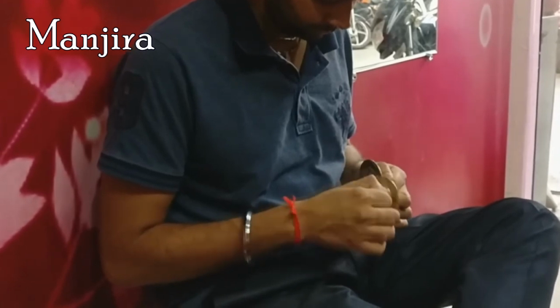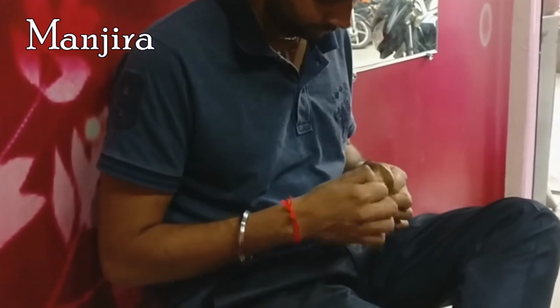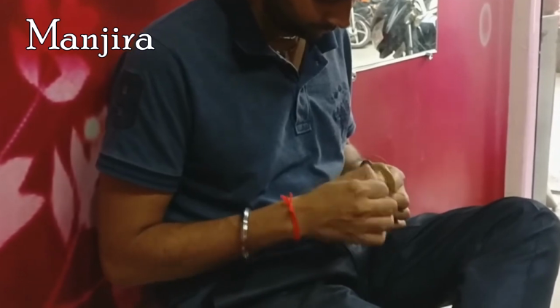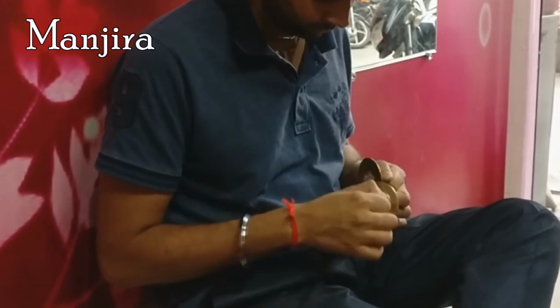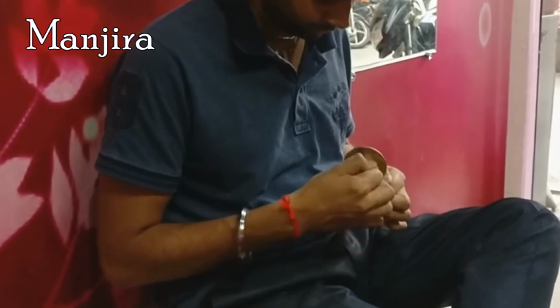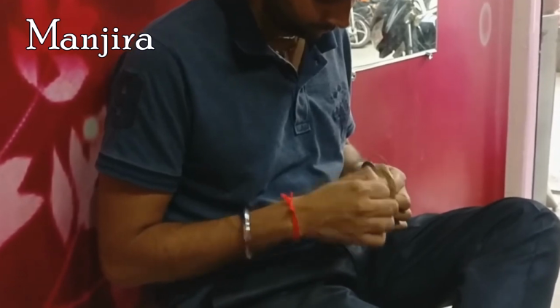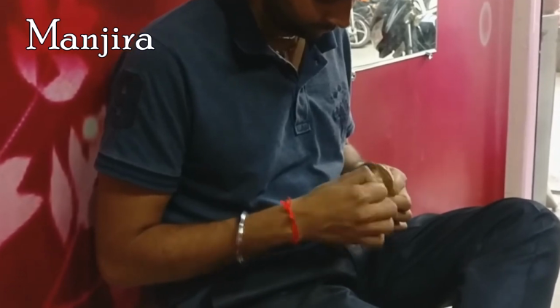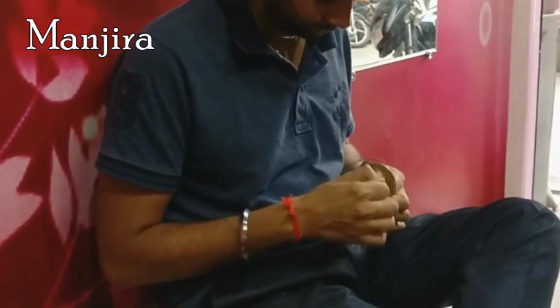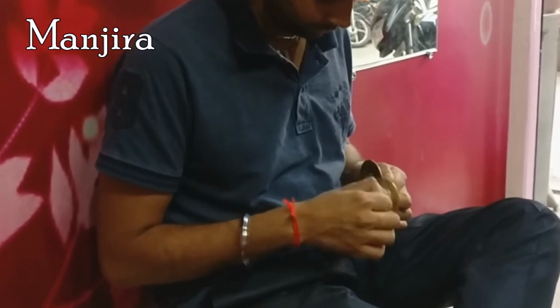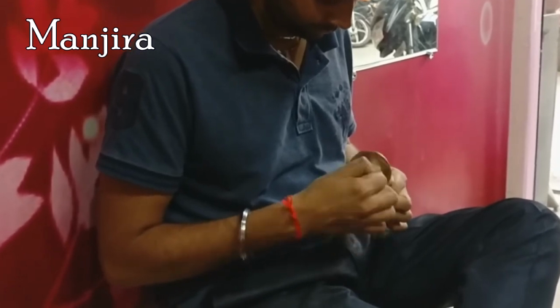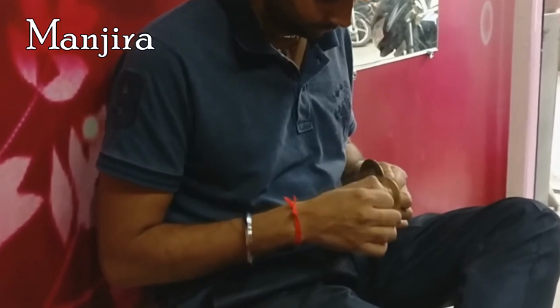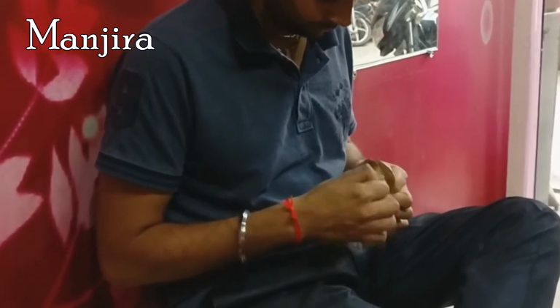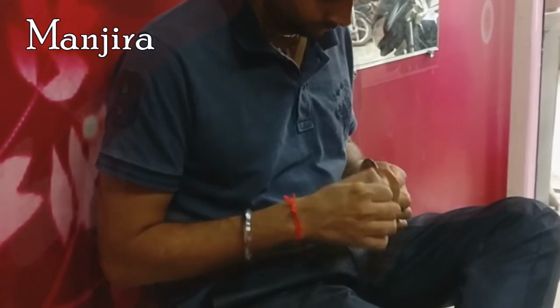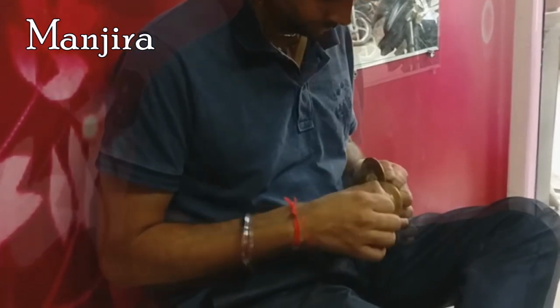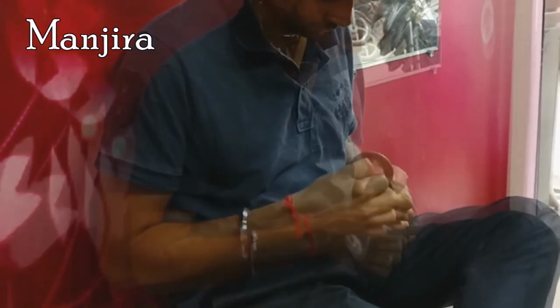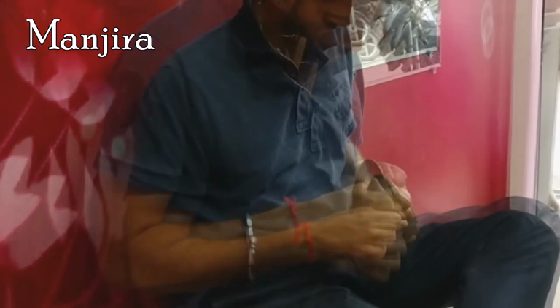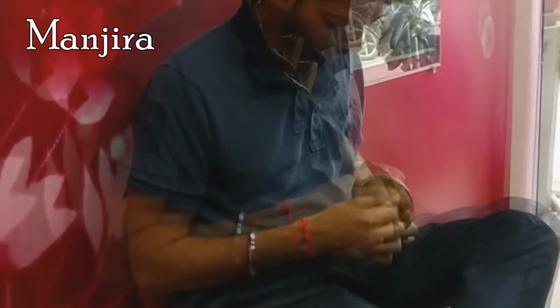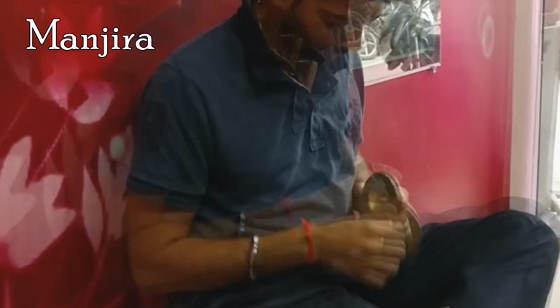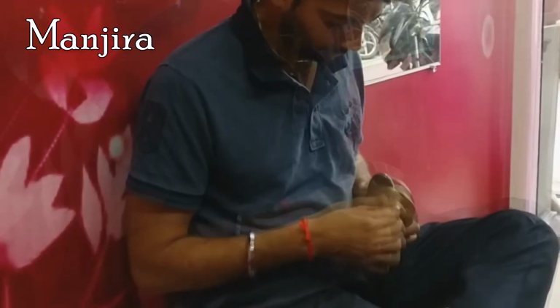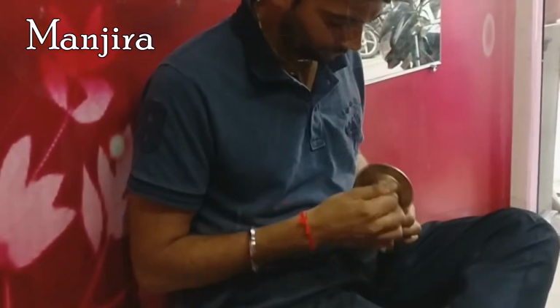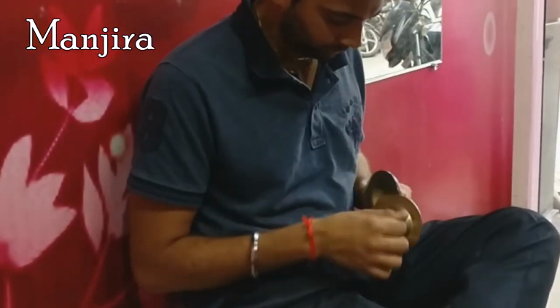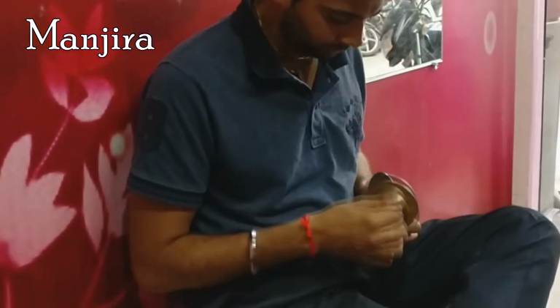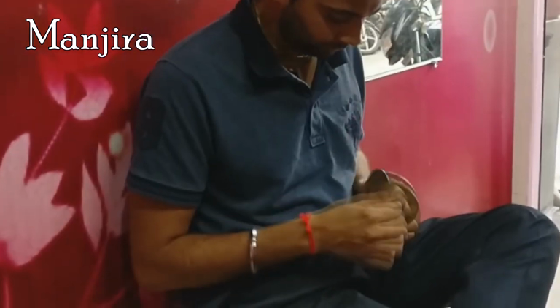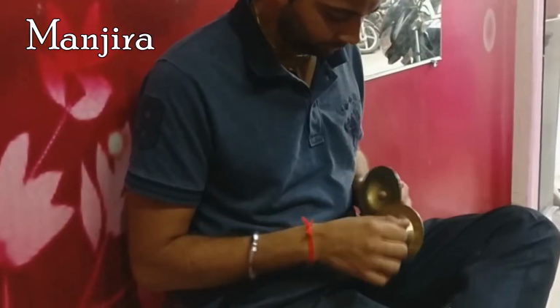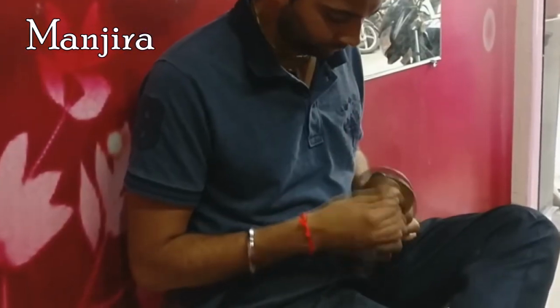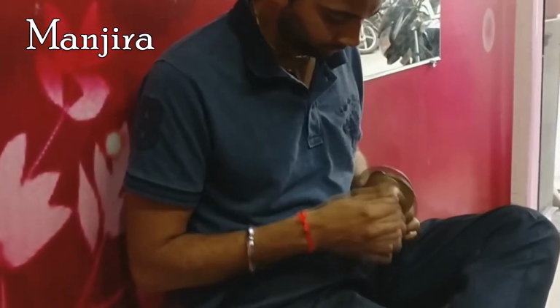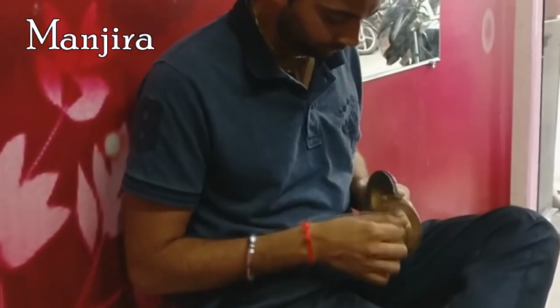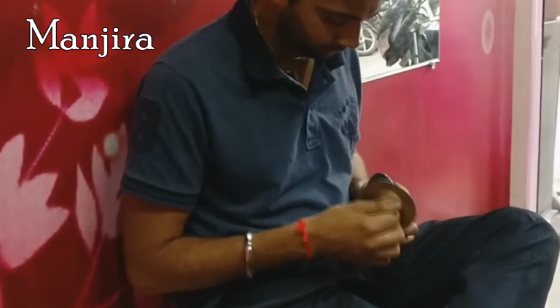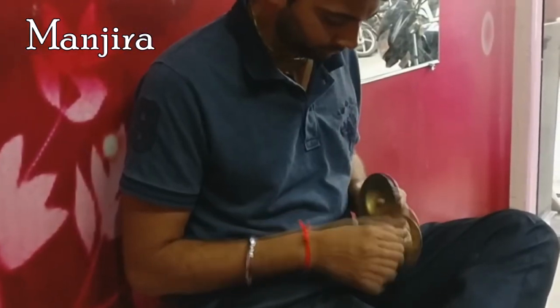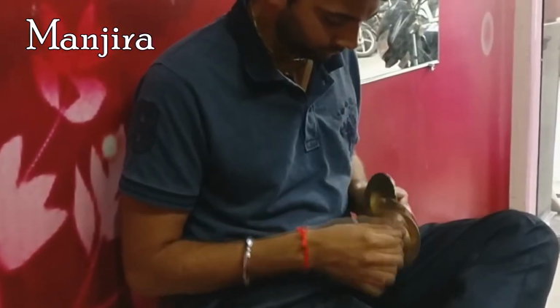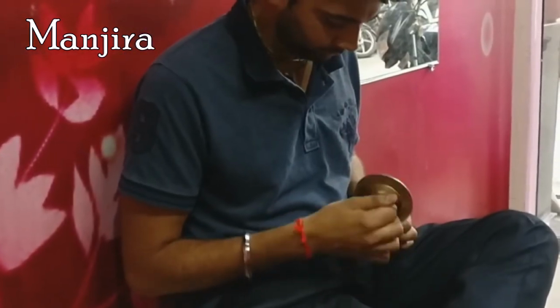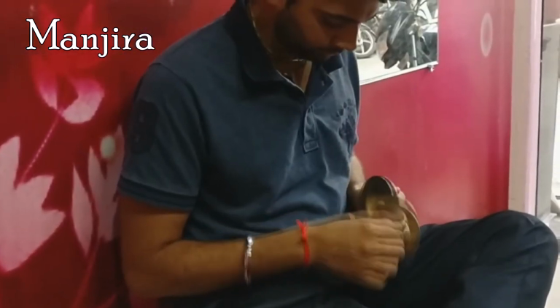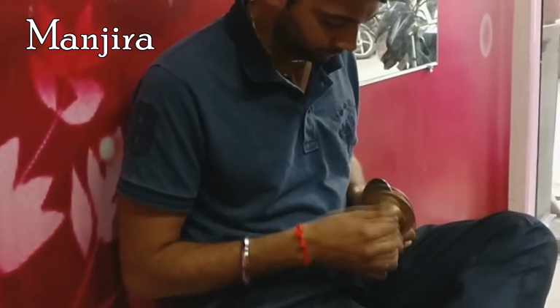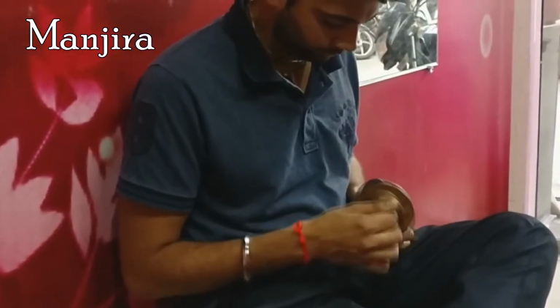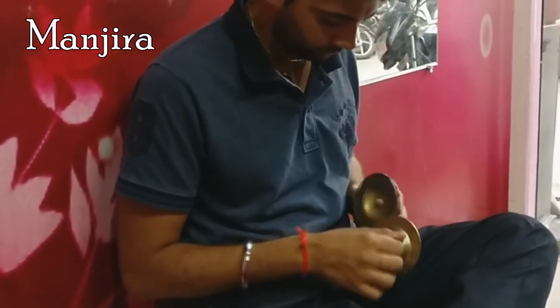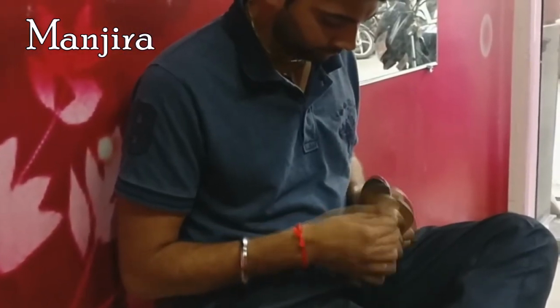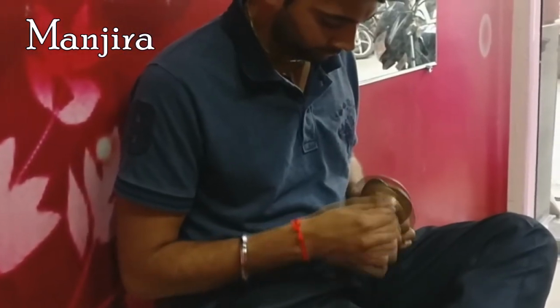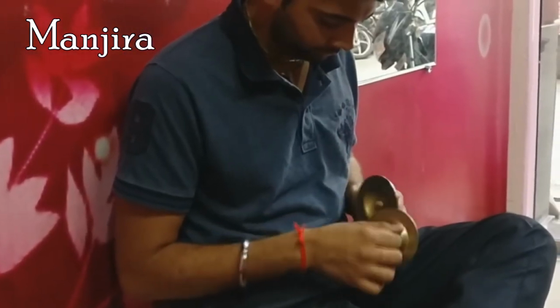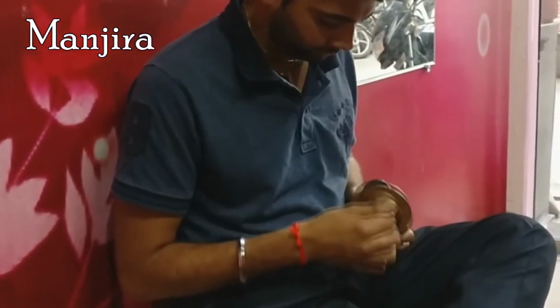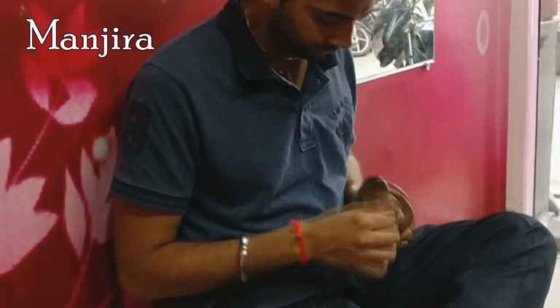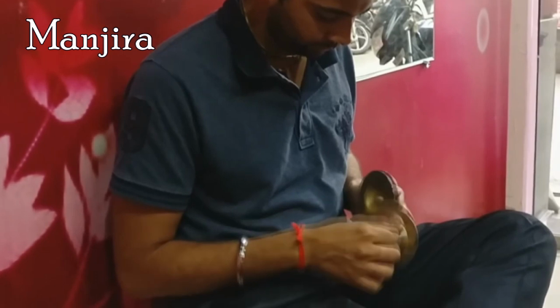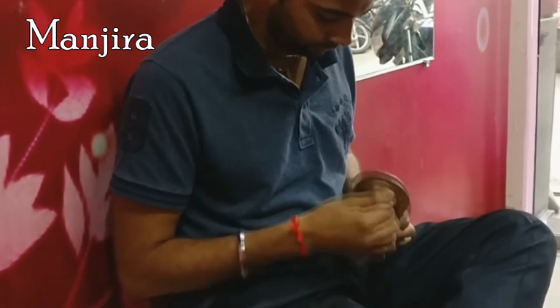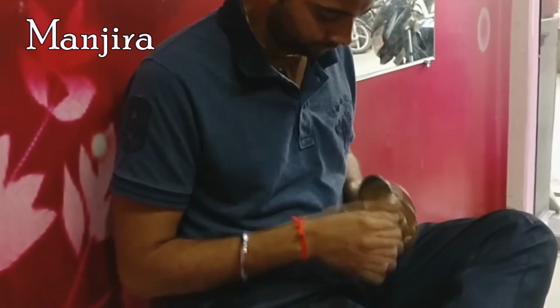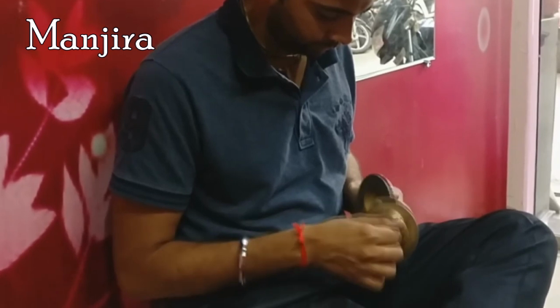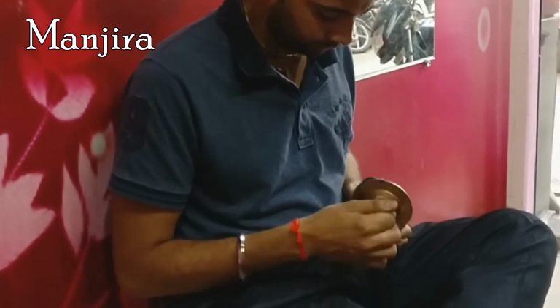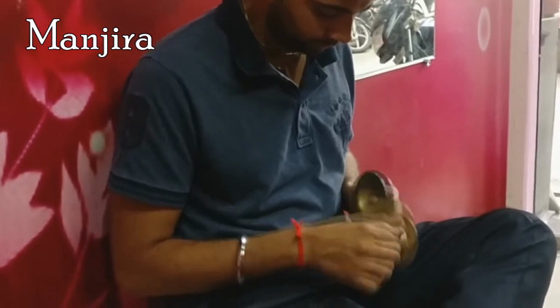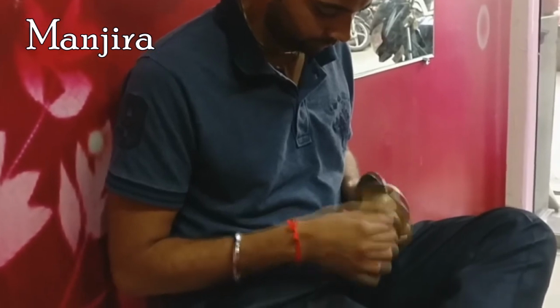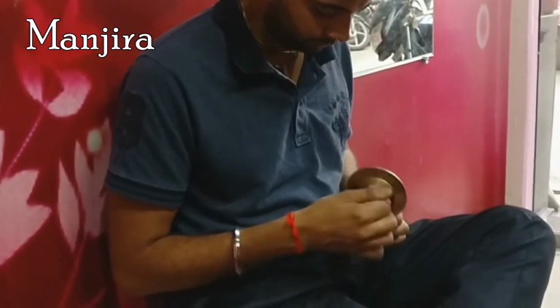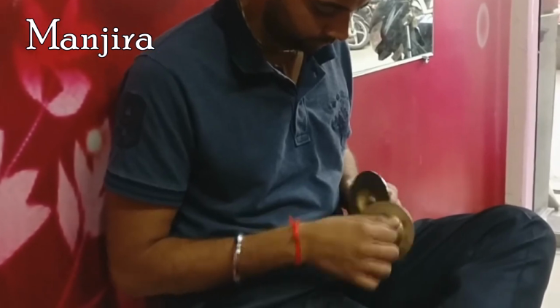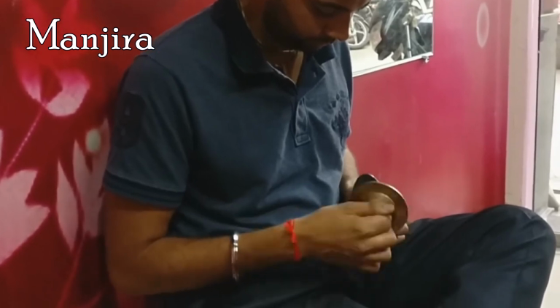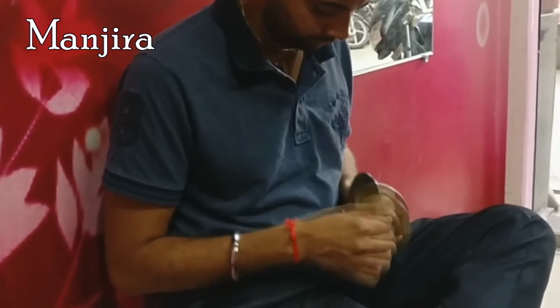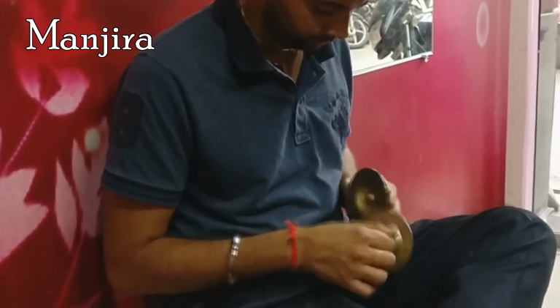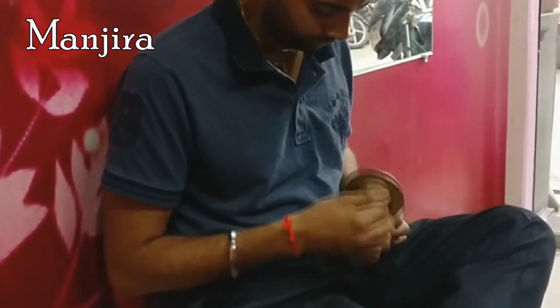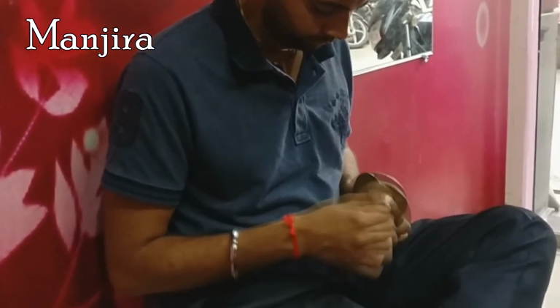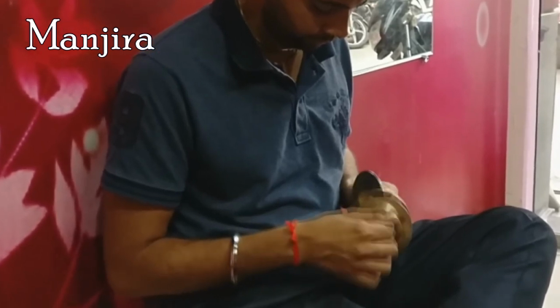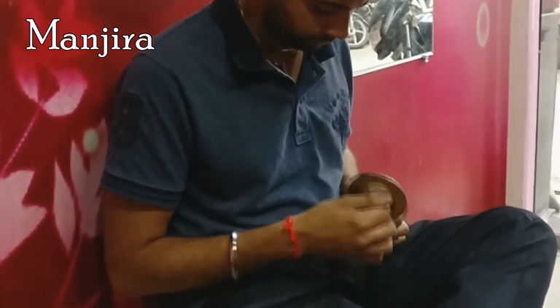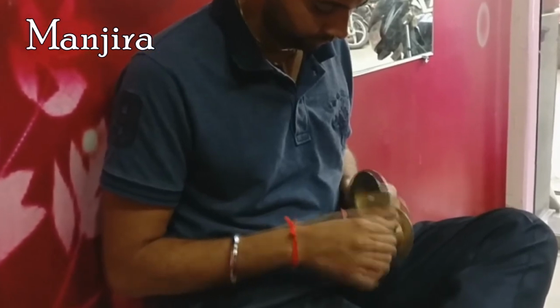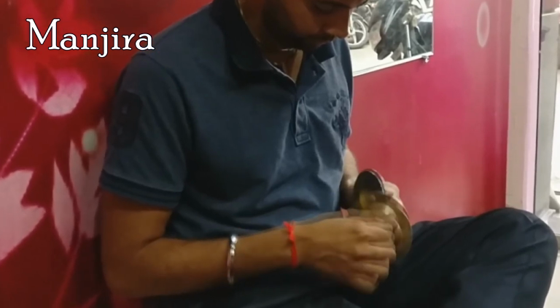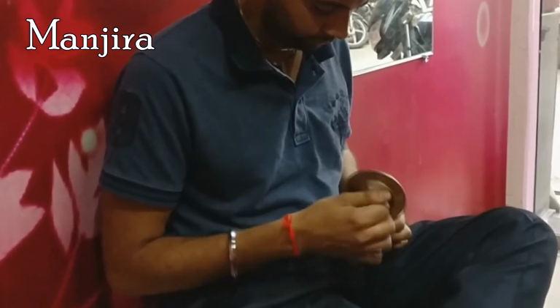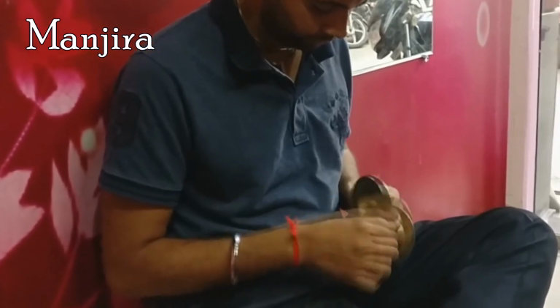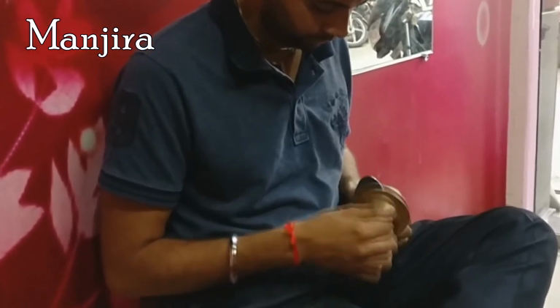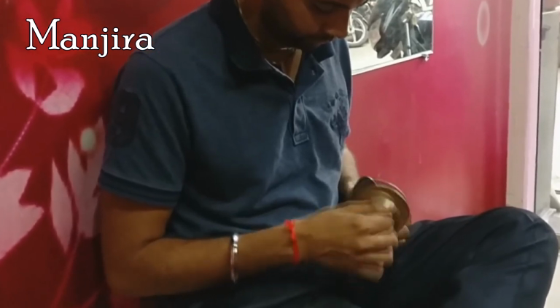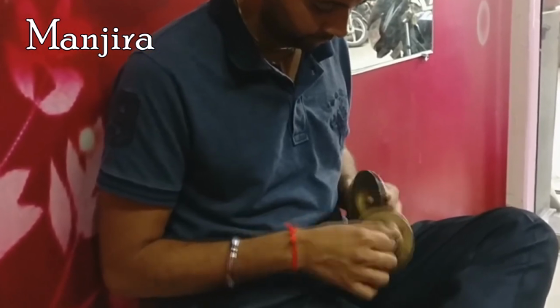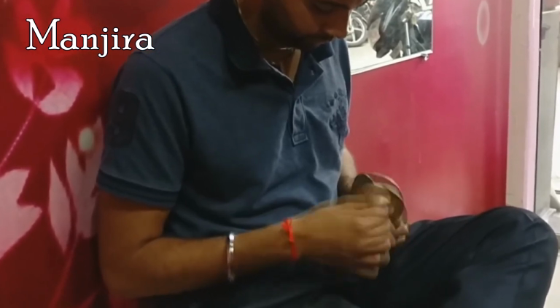Manjeera is a traditional percussion instrument of Bharat, India. It is a pair of small hand cymbals.